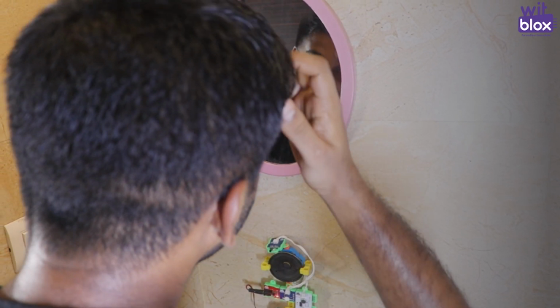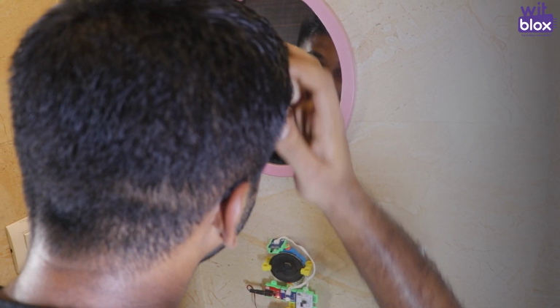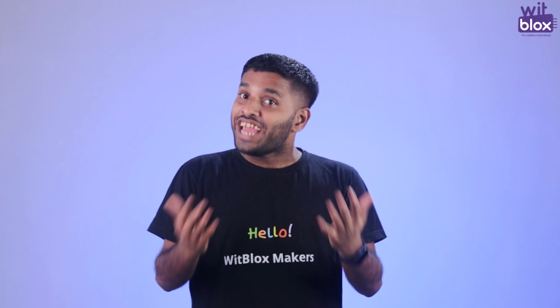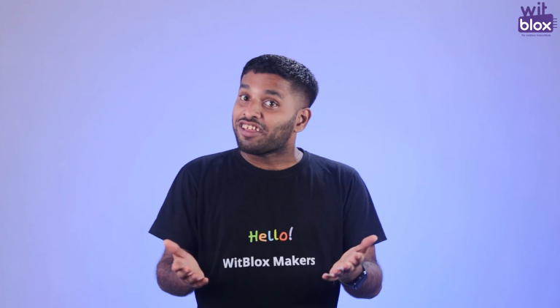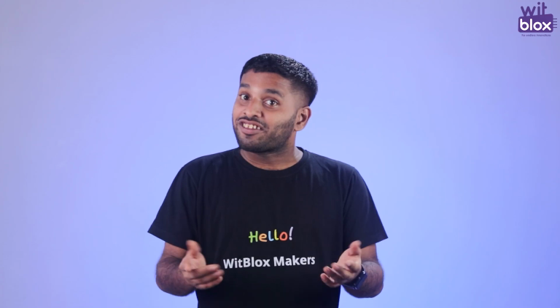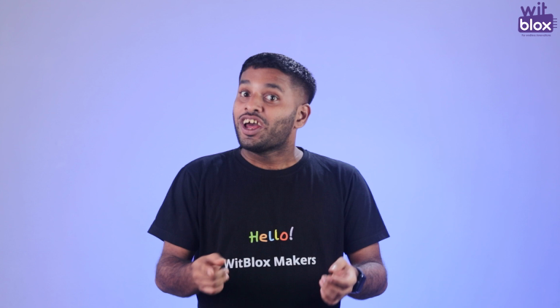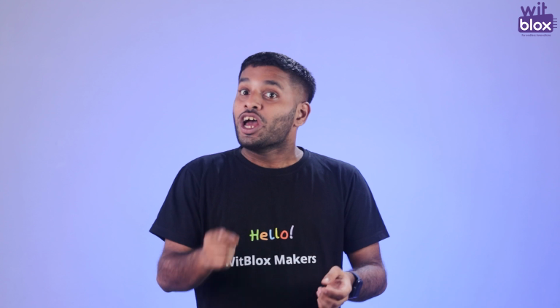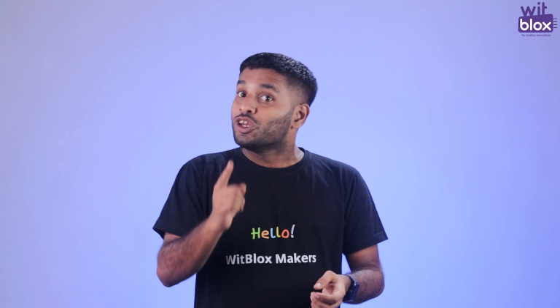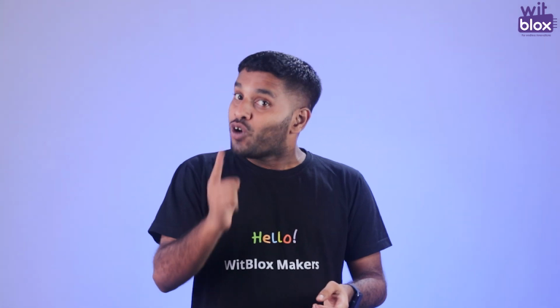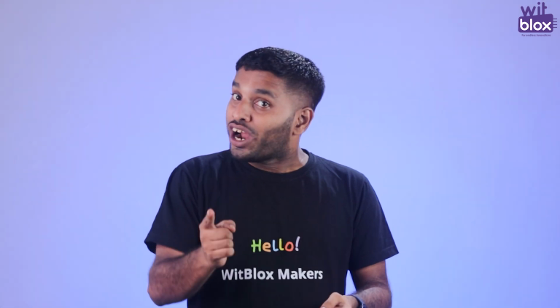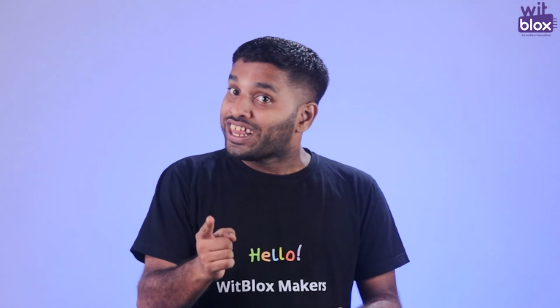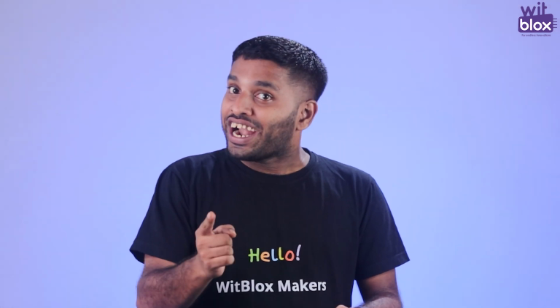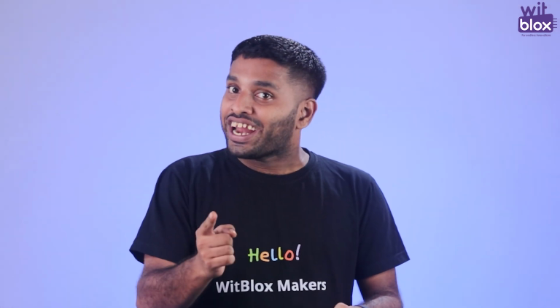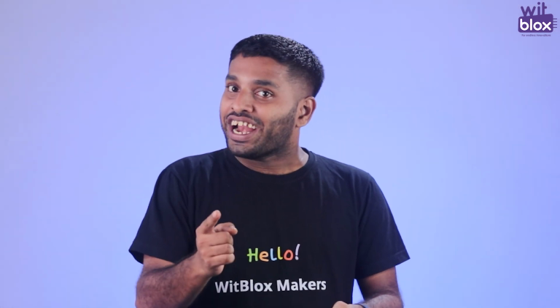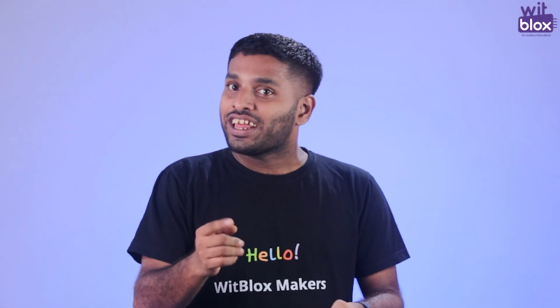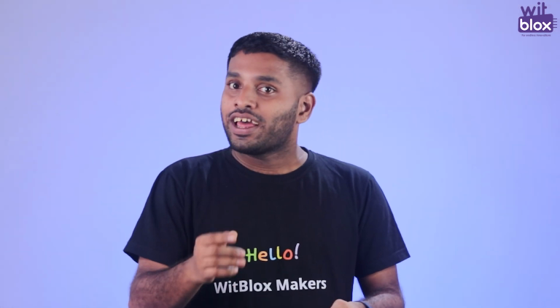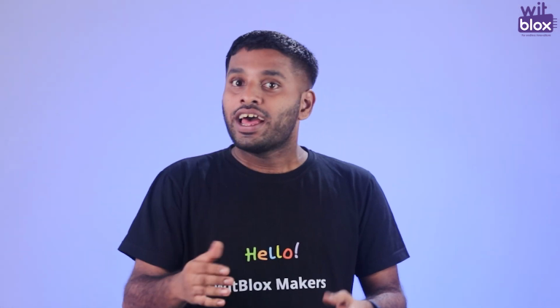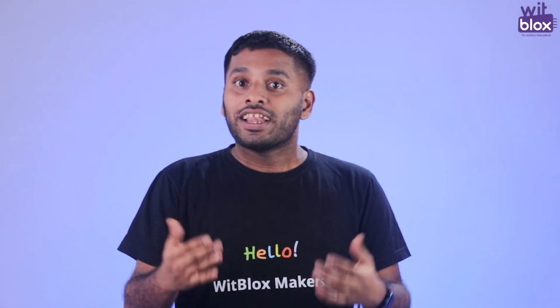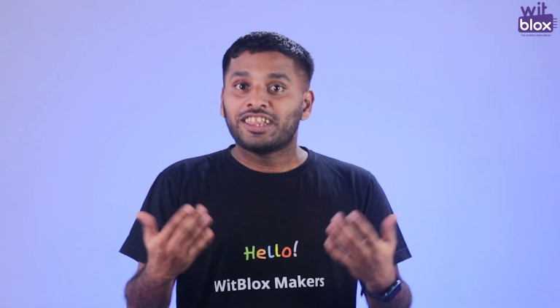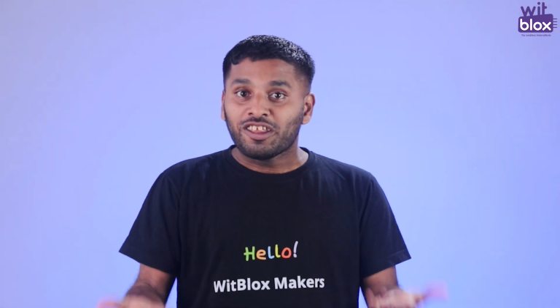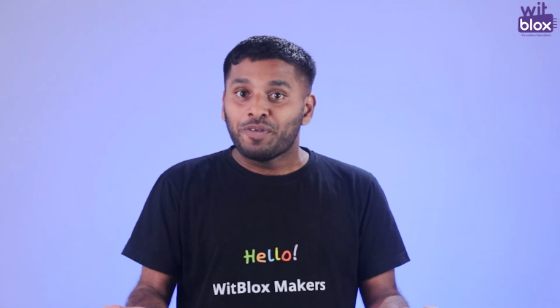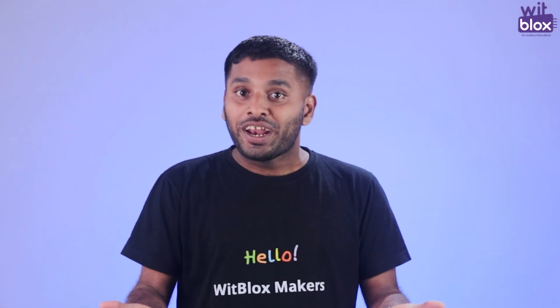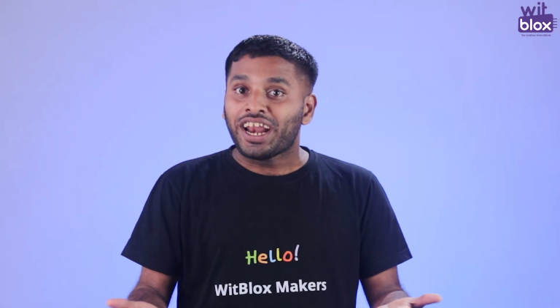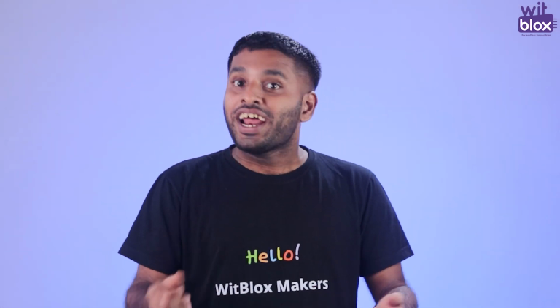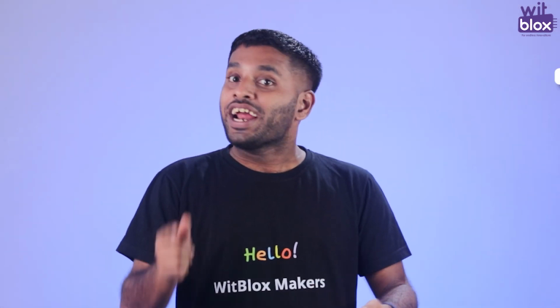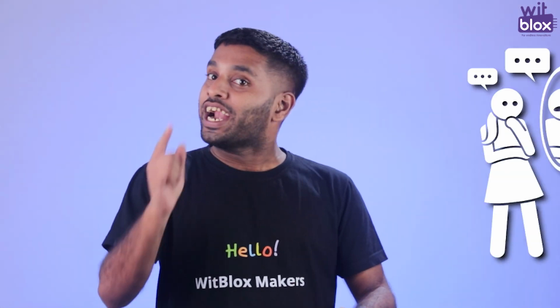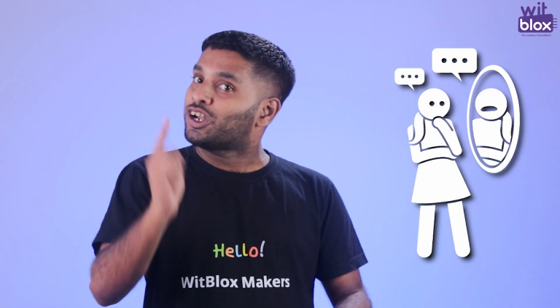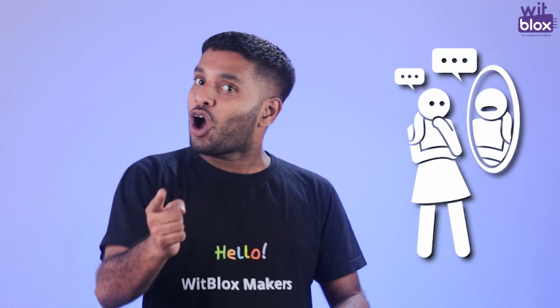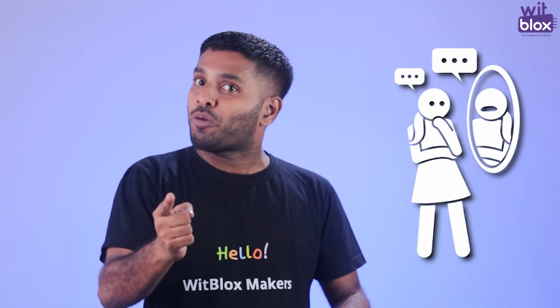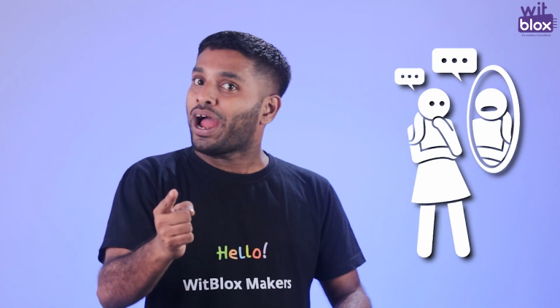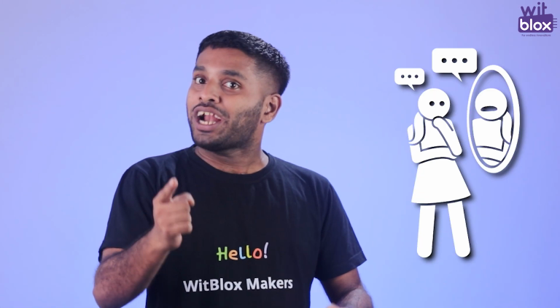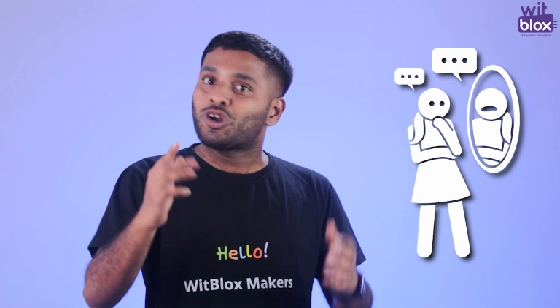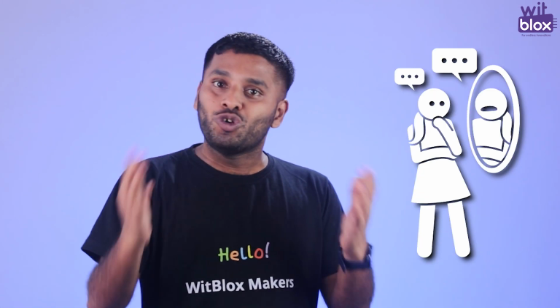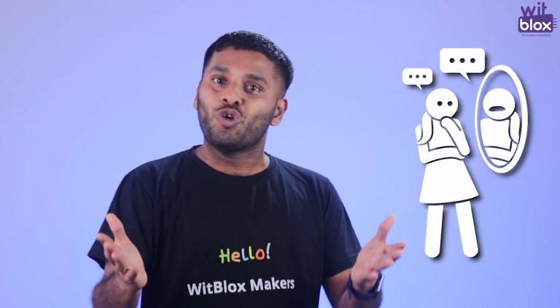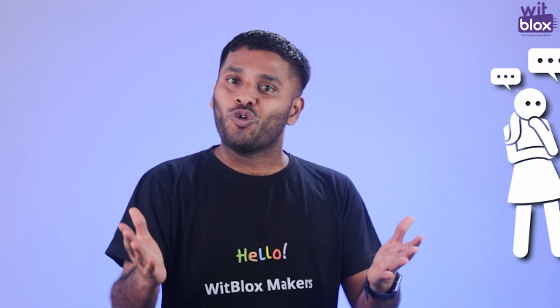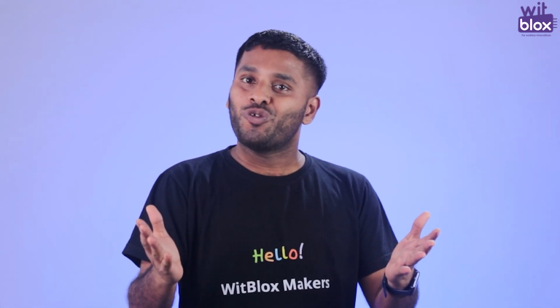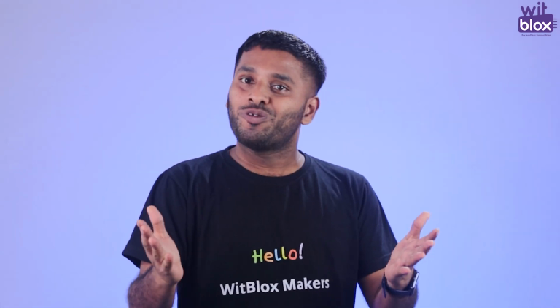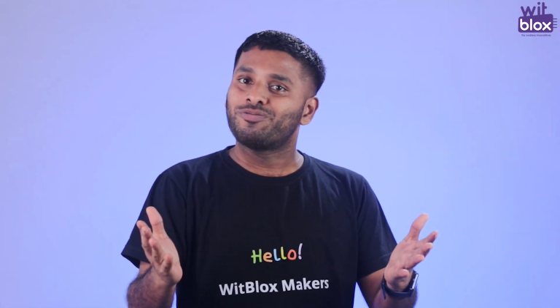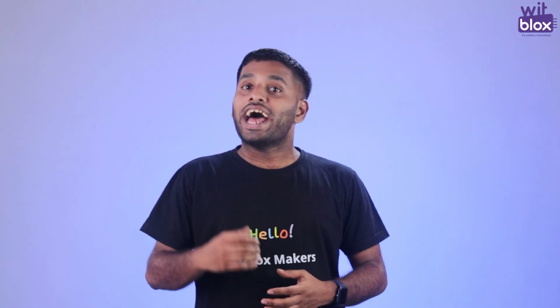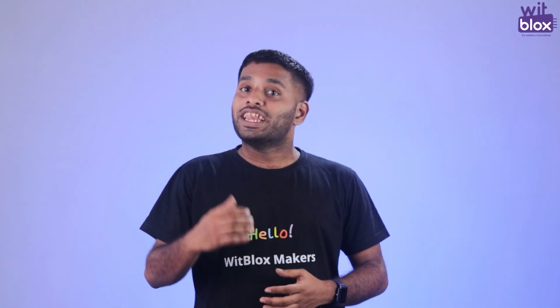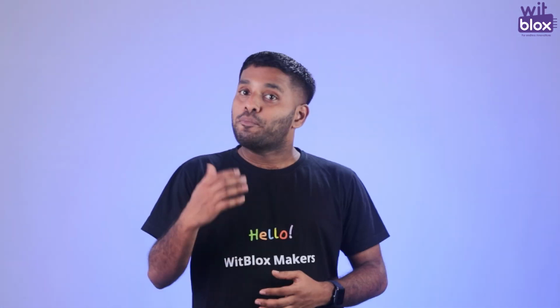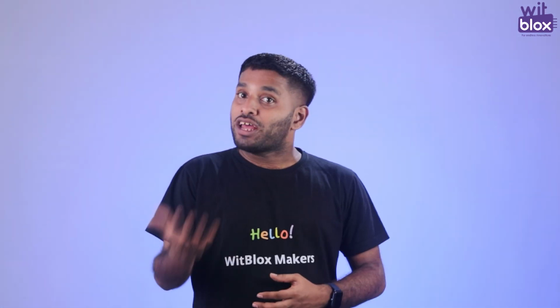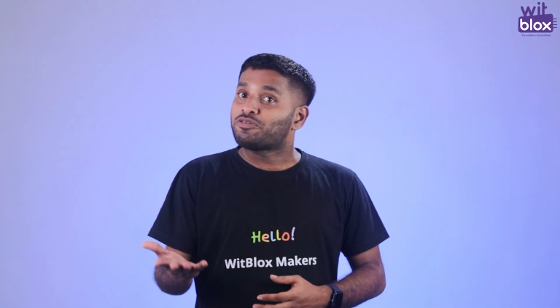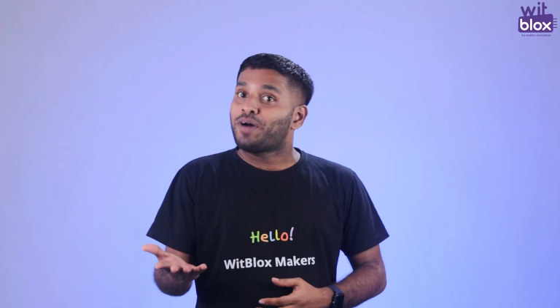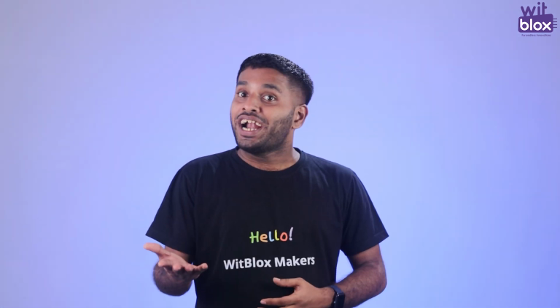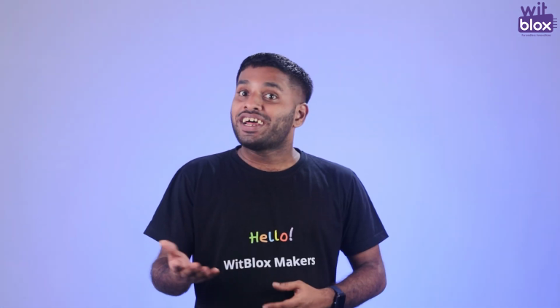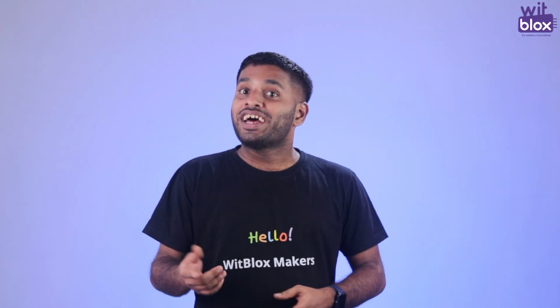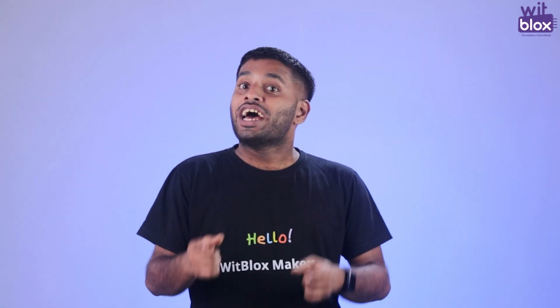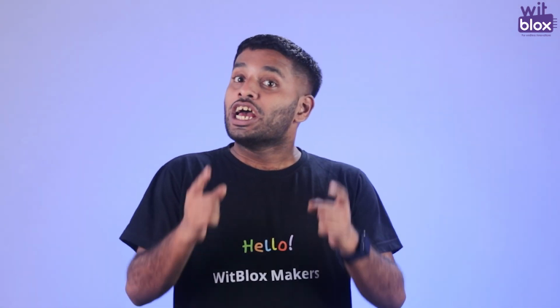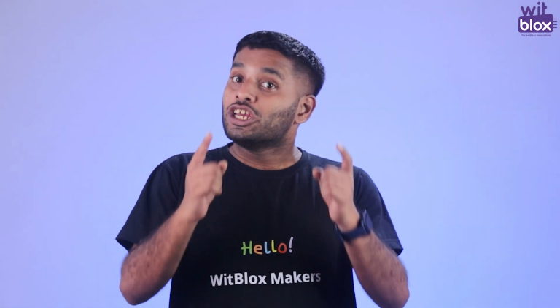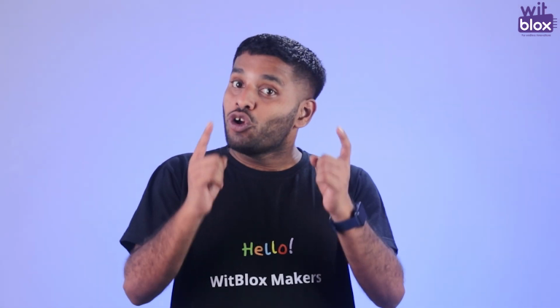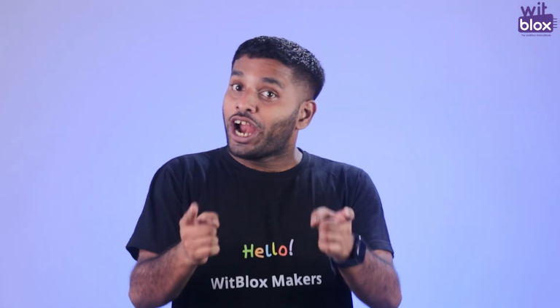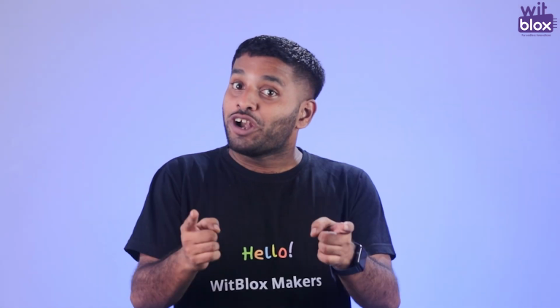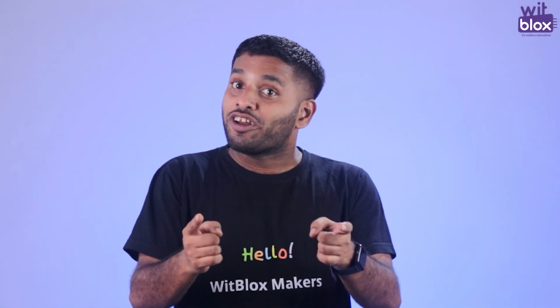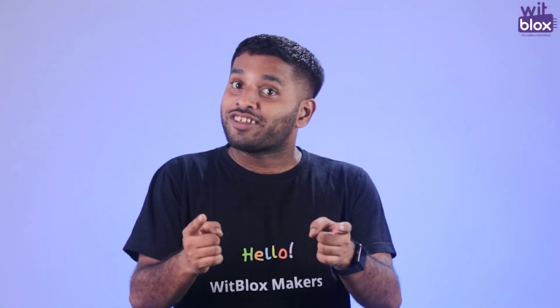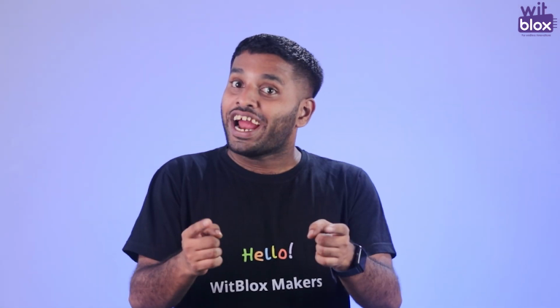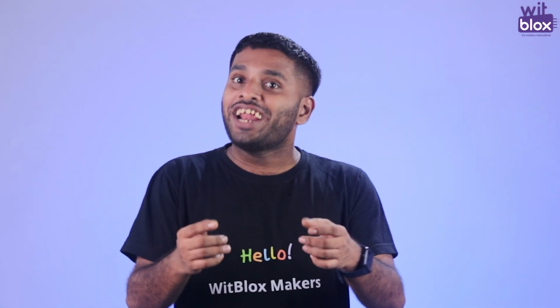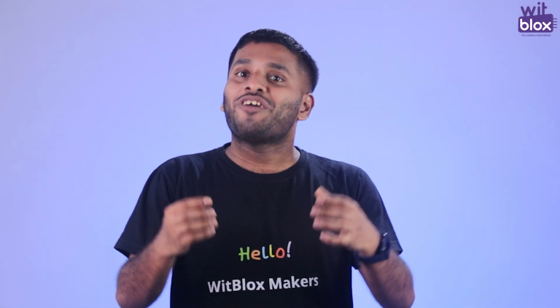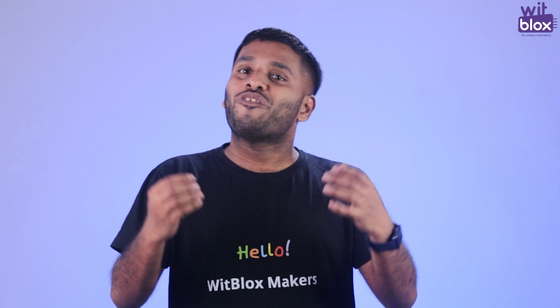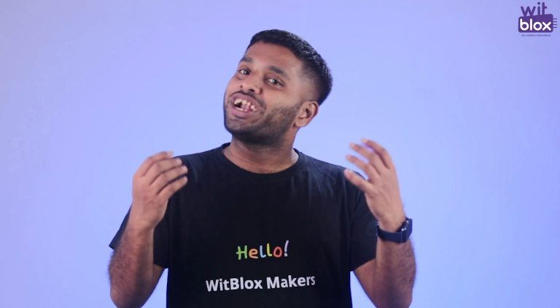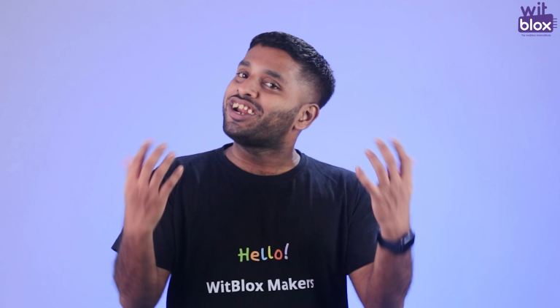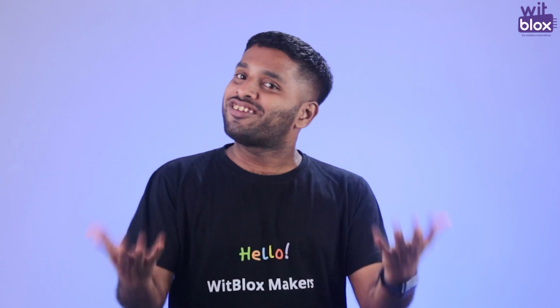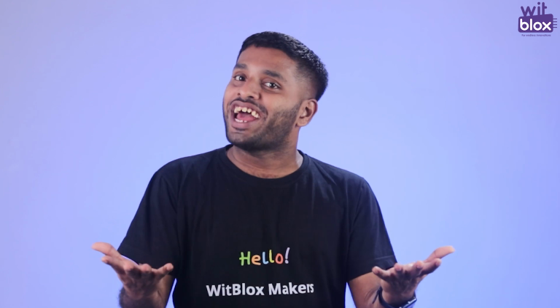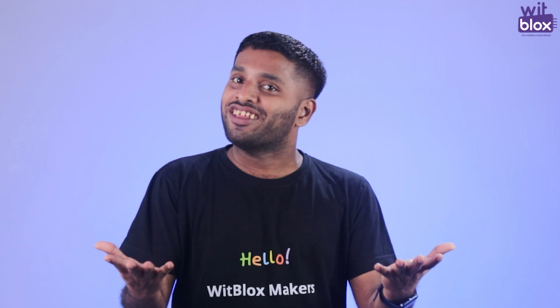Yes, you heard that right. This mirror can talk back to you. And the best part? You get to decide what it says.